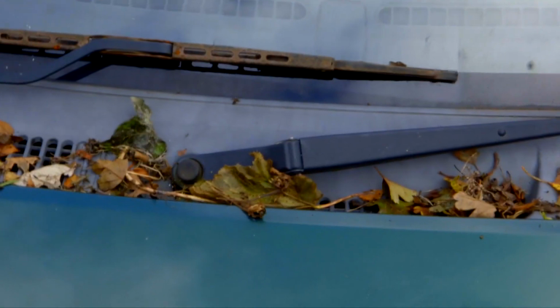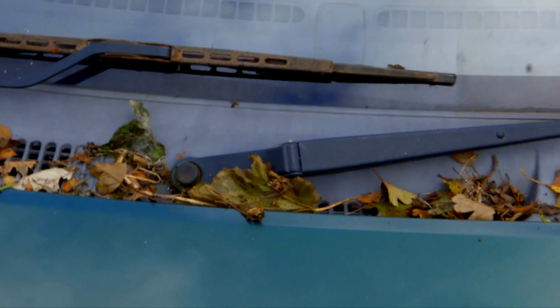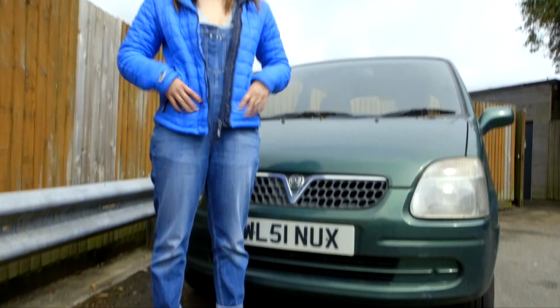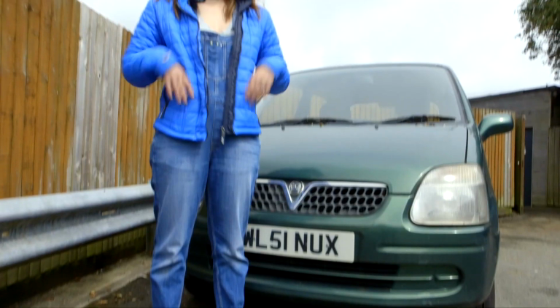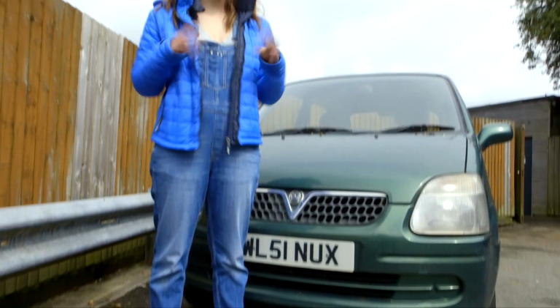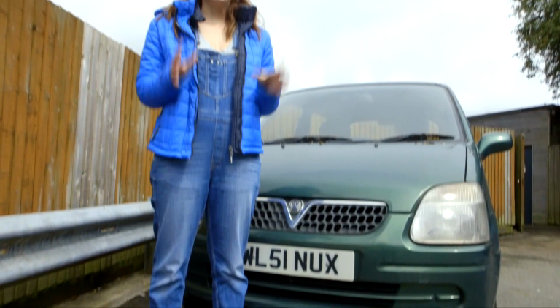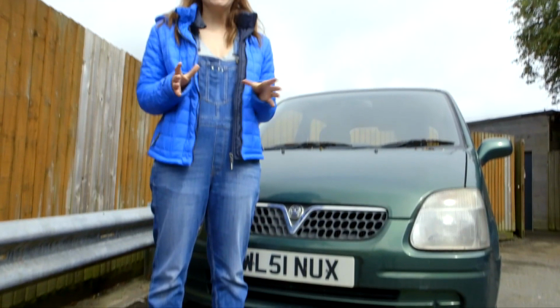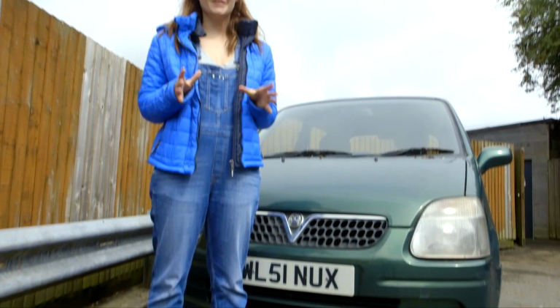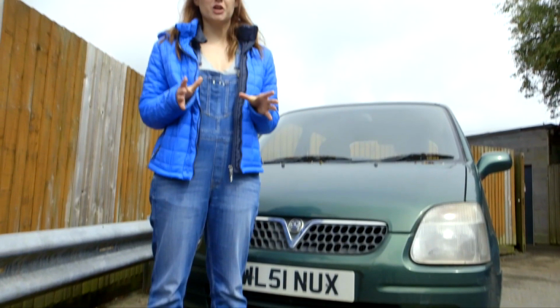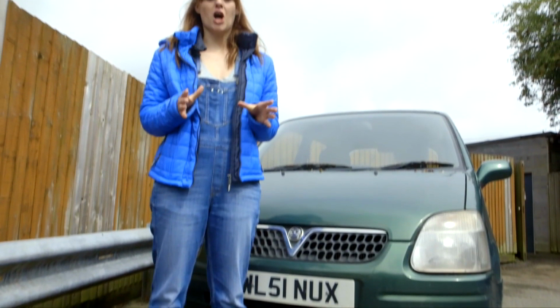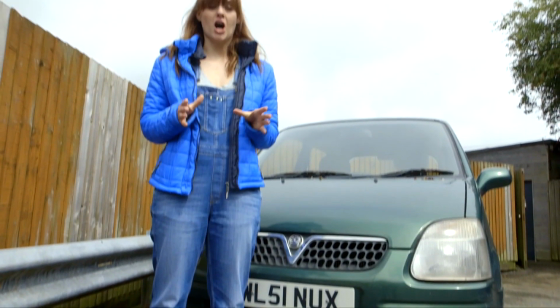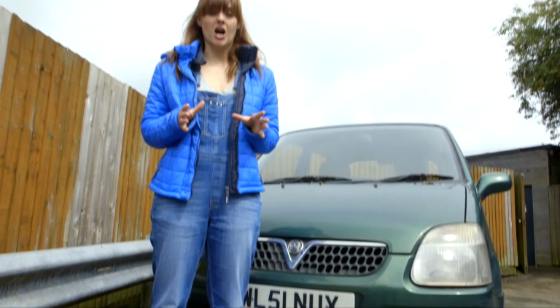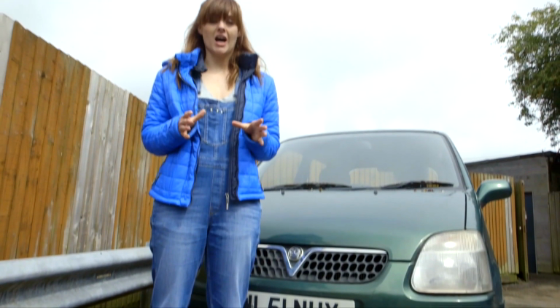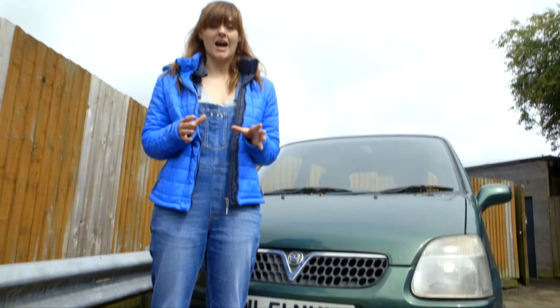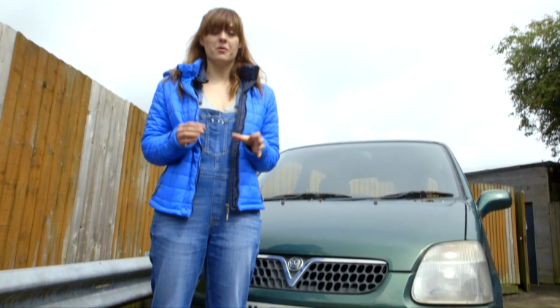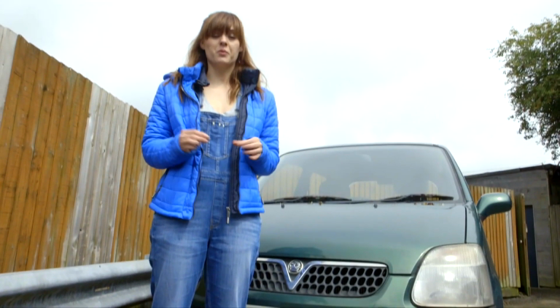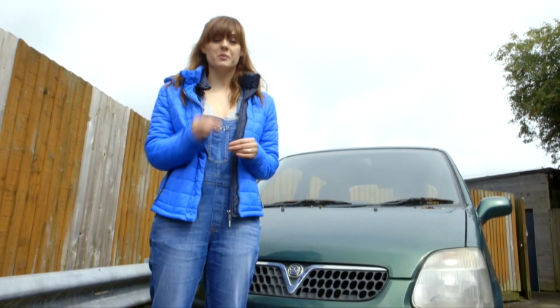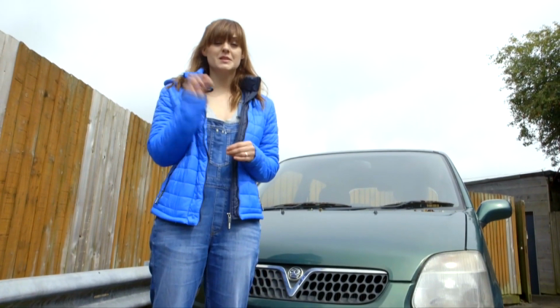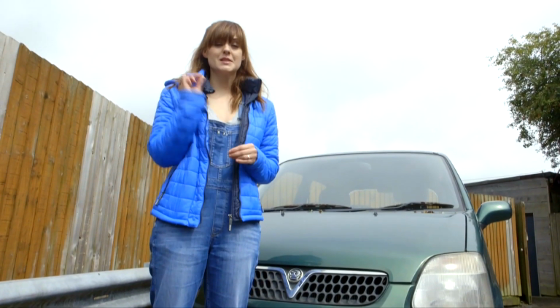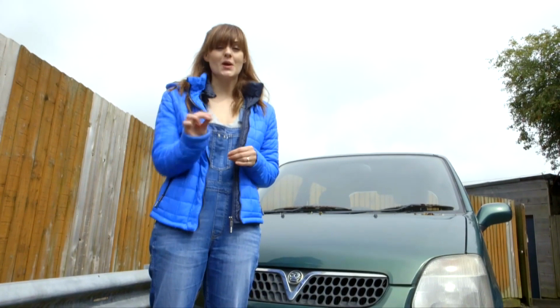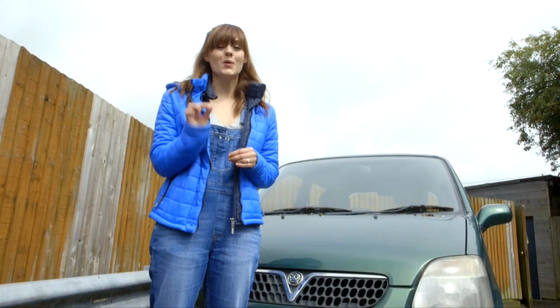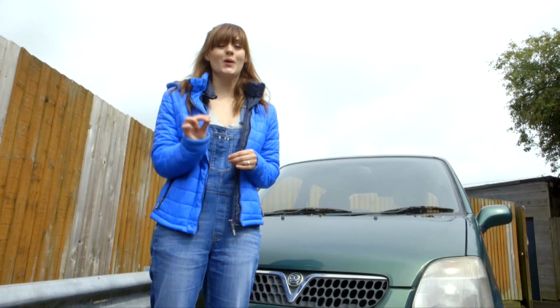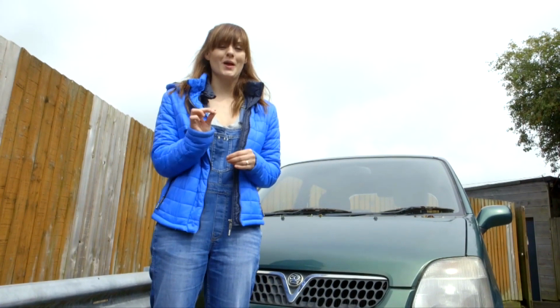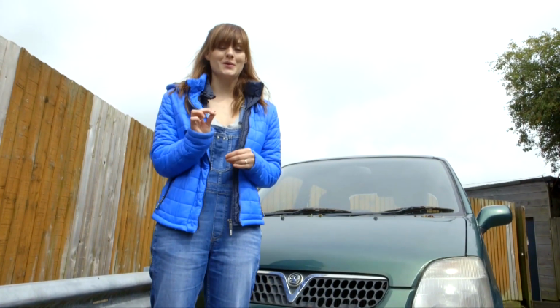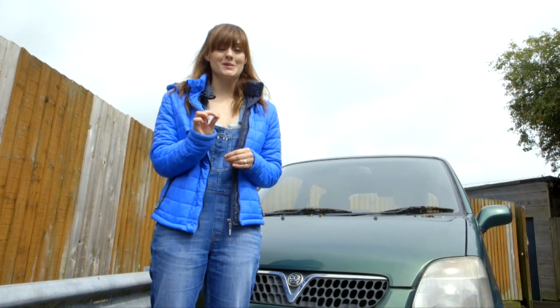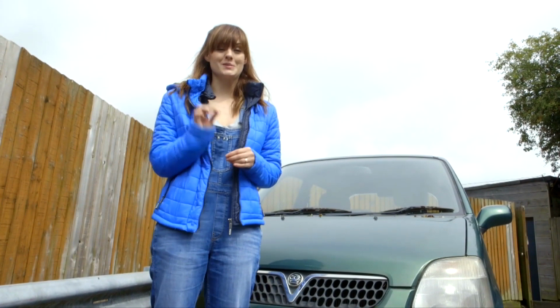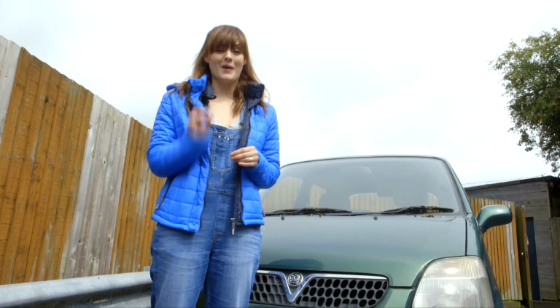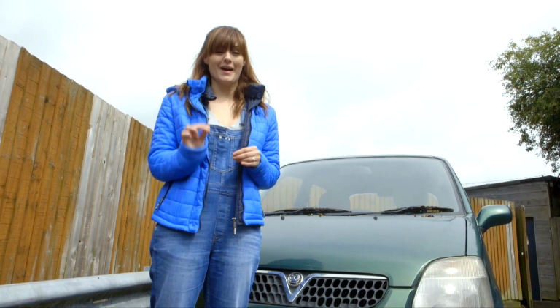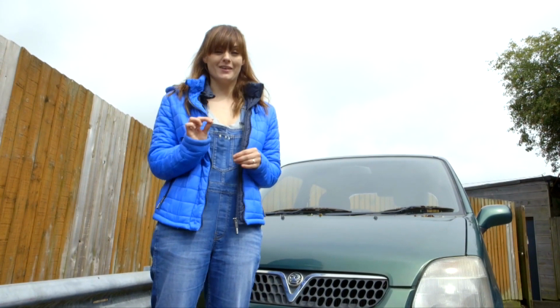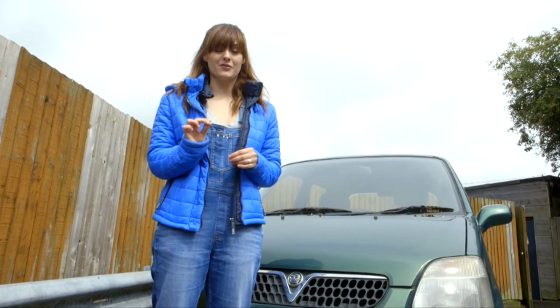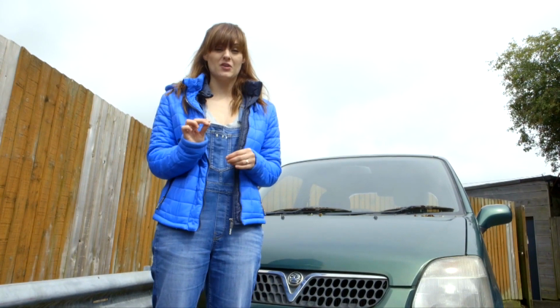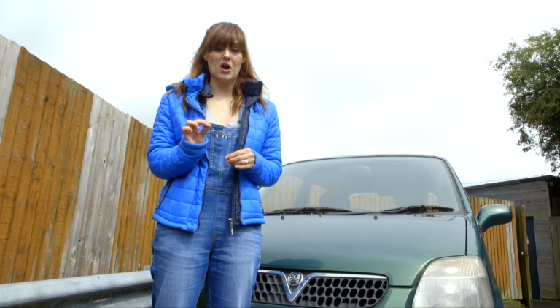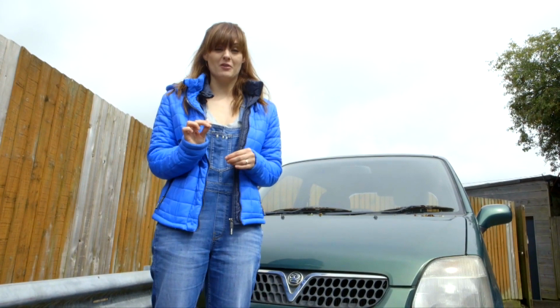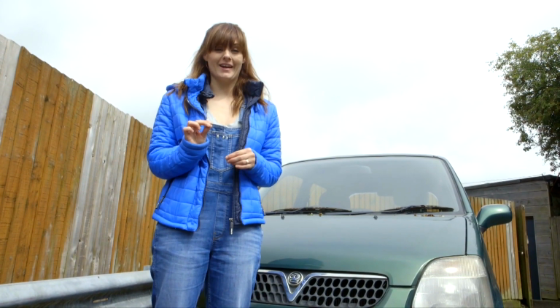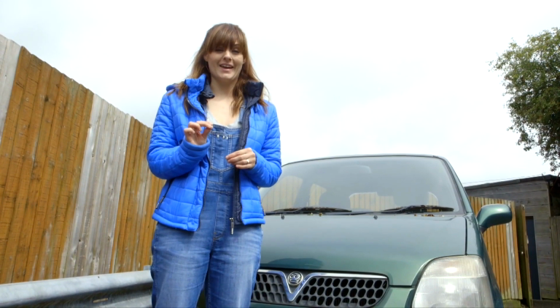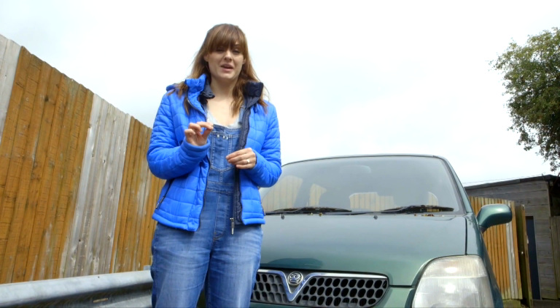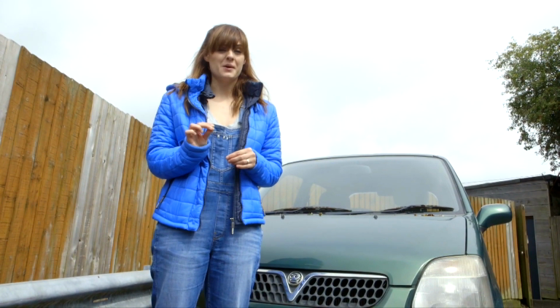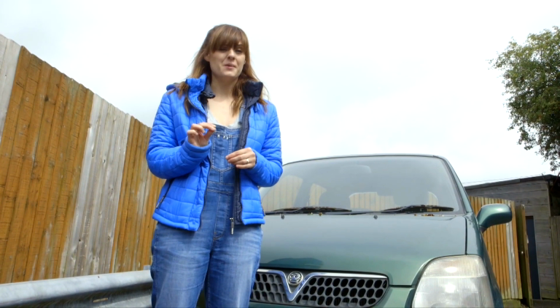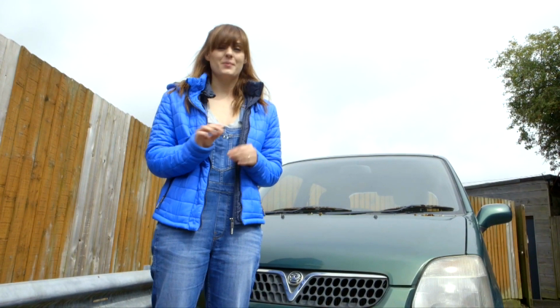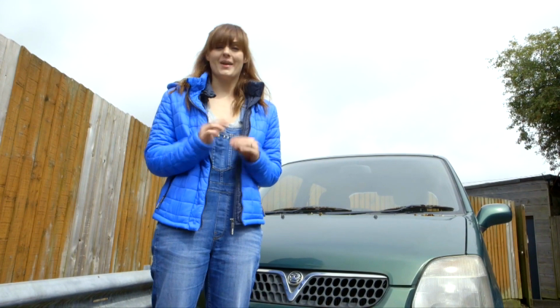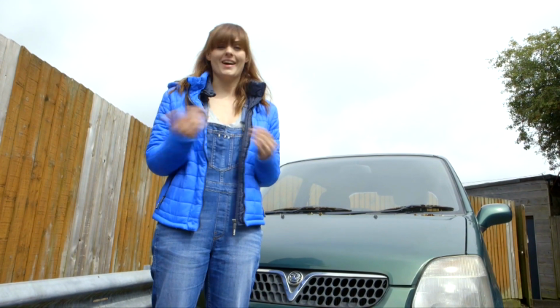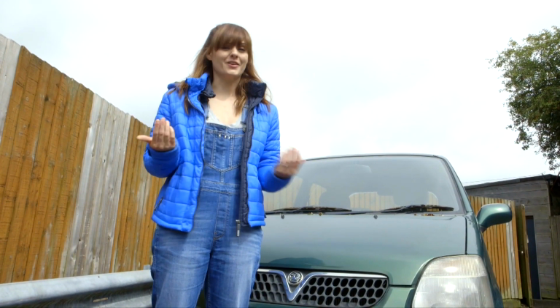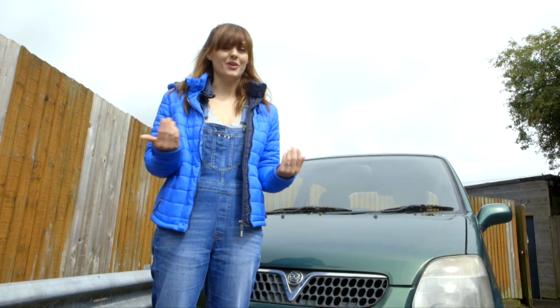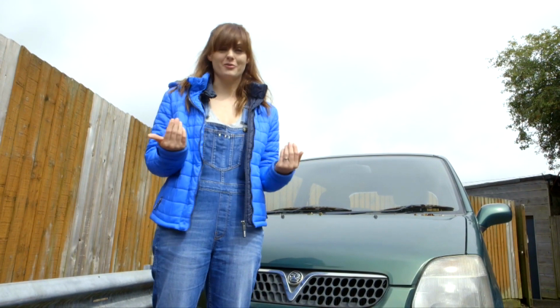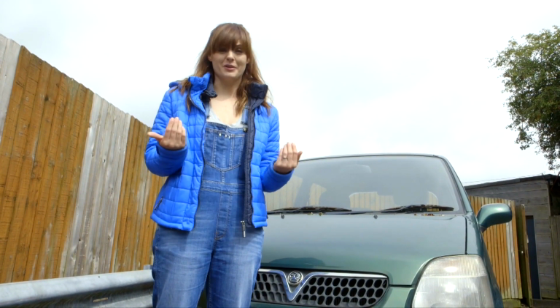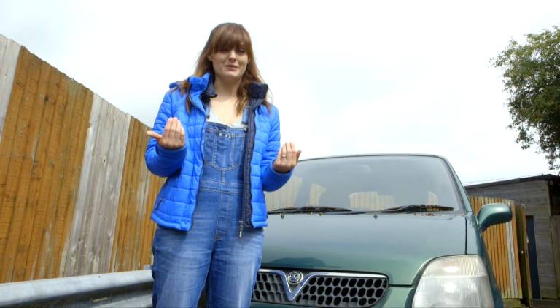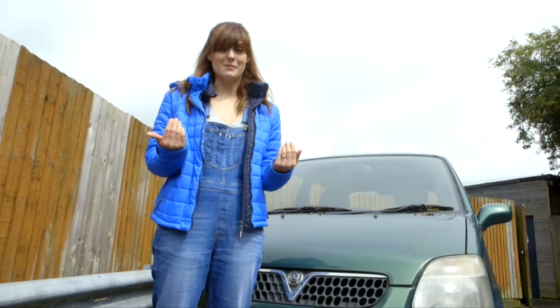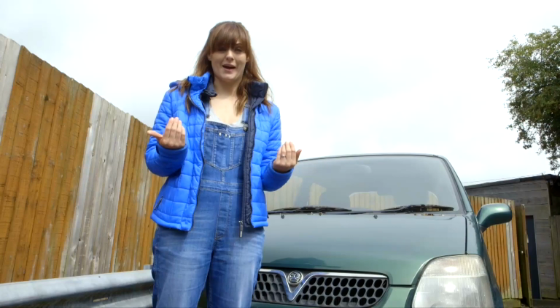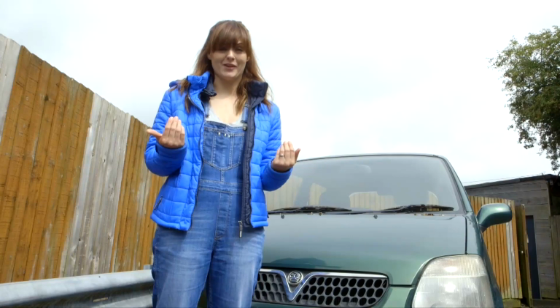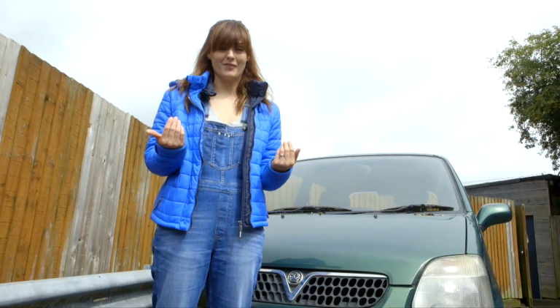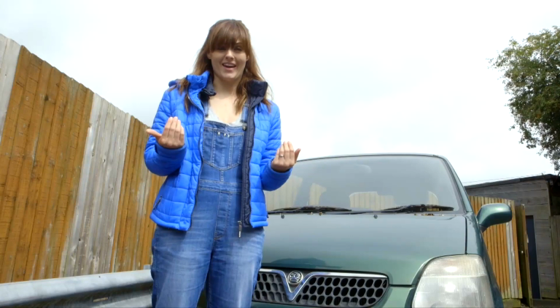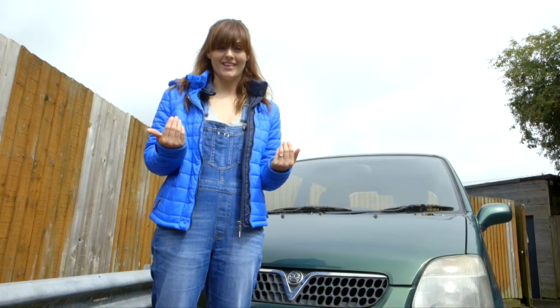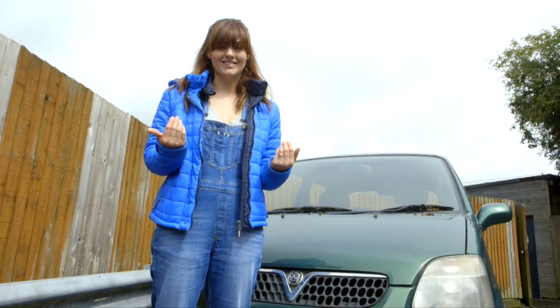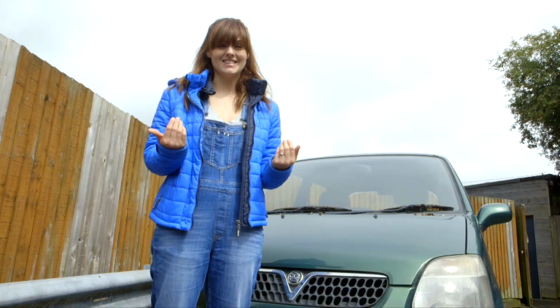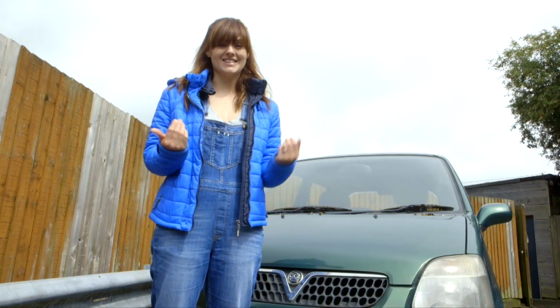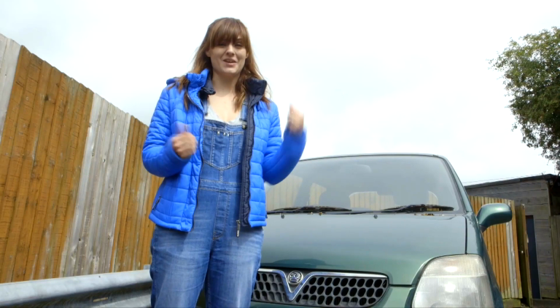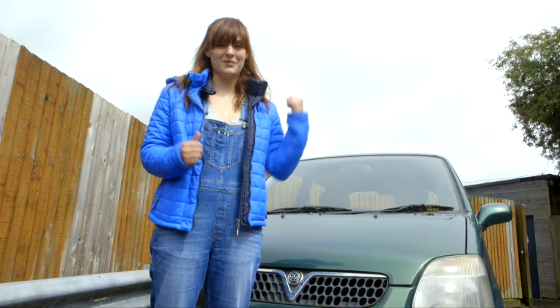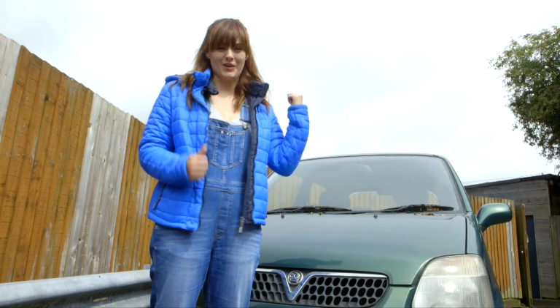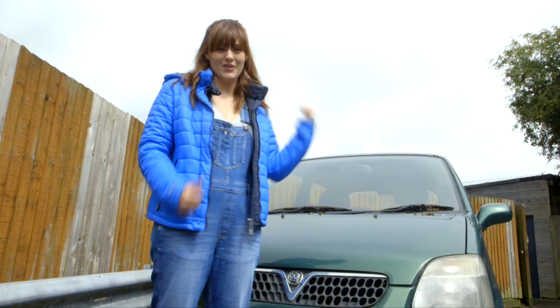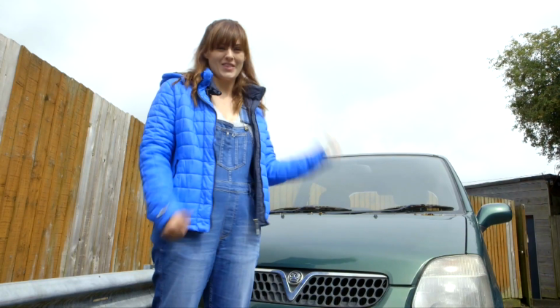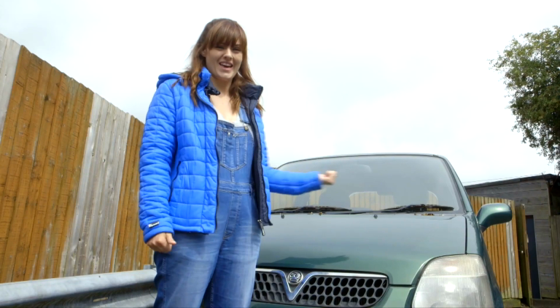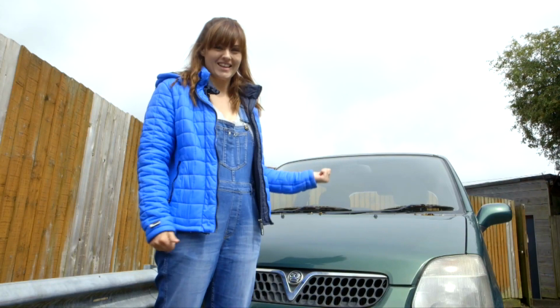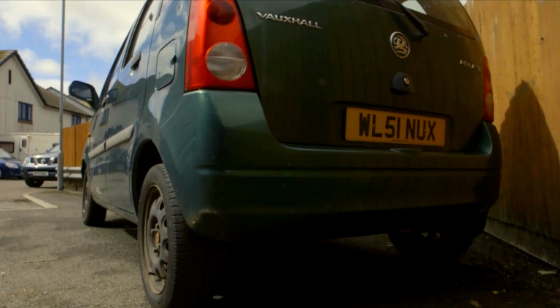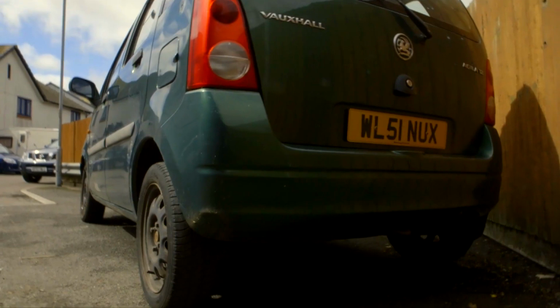So we needed a car, and we were so close to buying a Ferrari but it had no room in the back of it, so we got this.